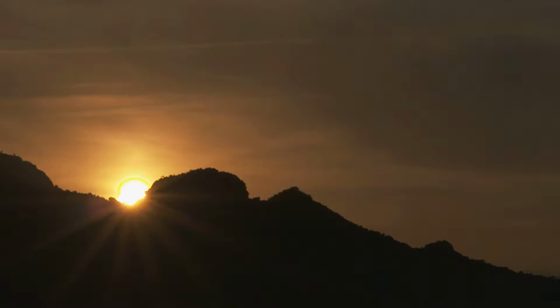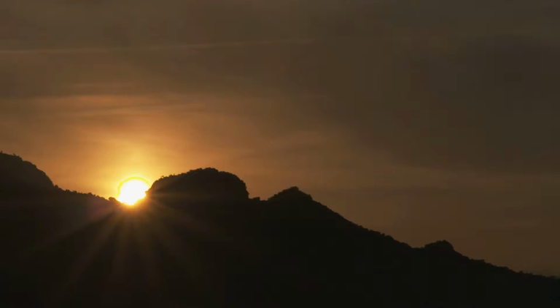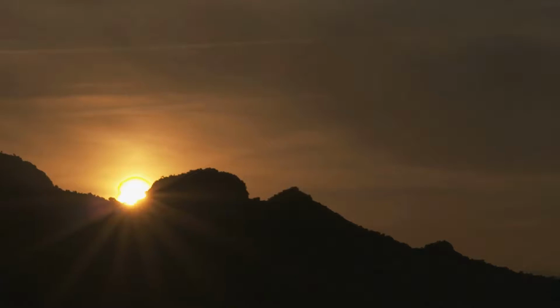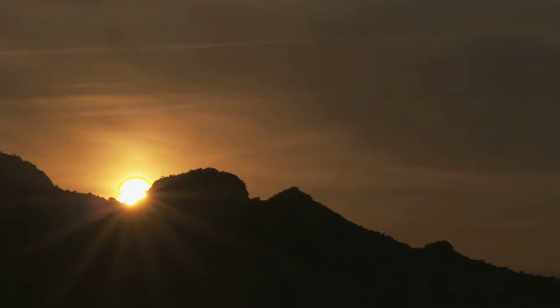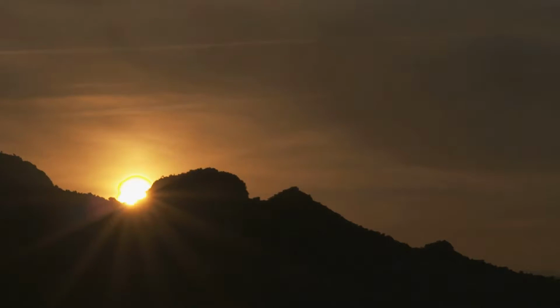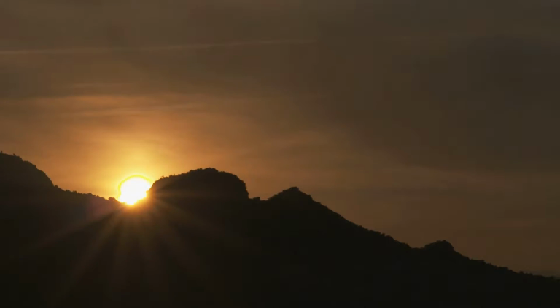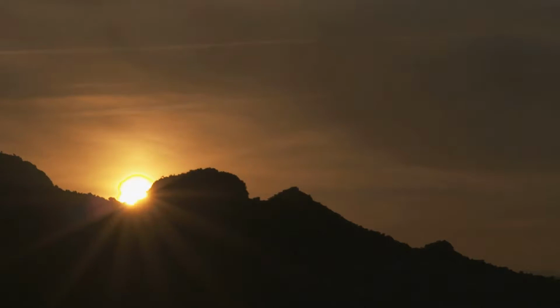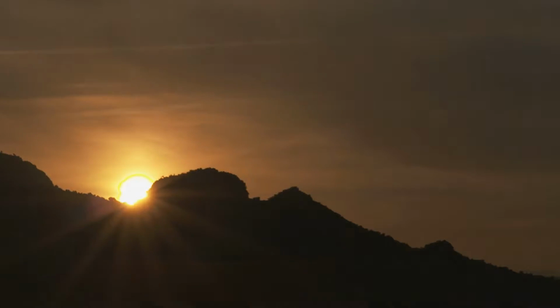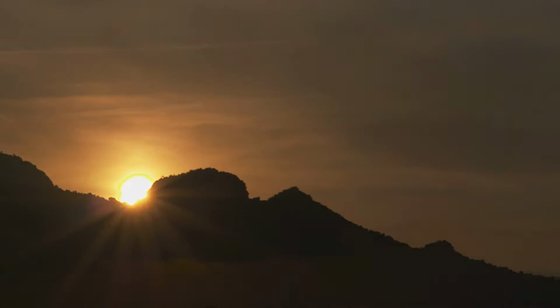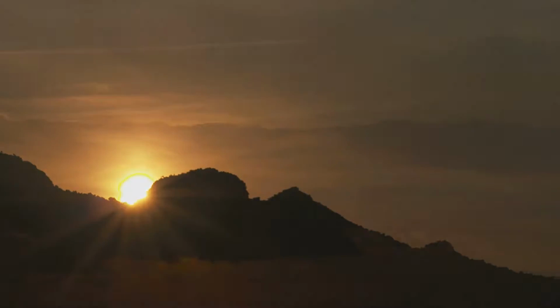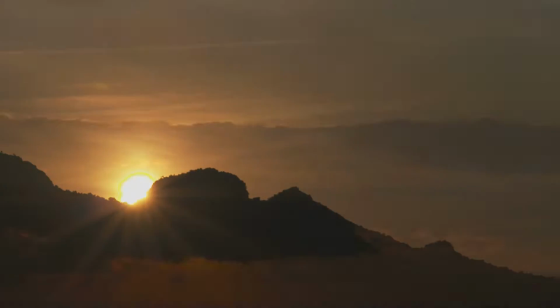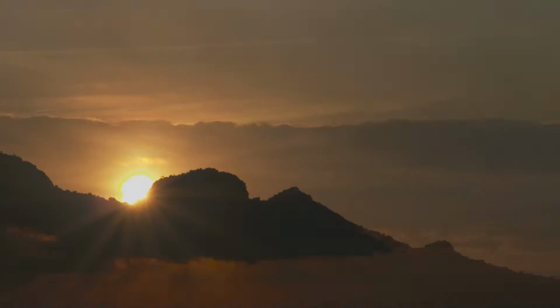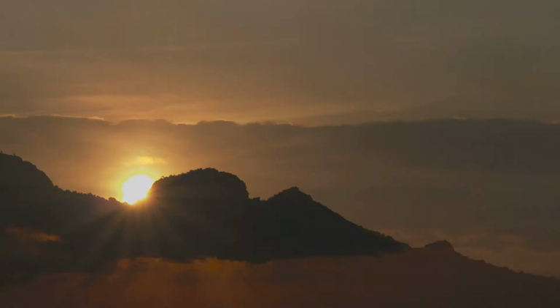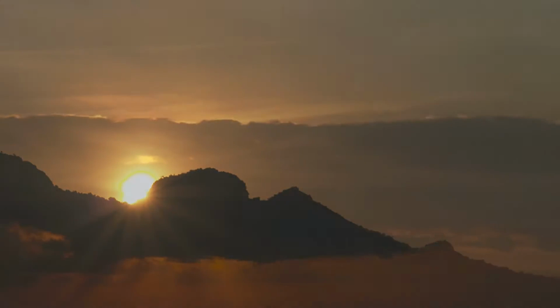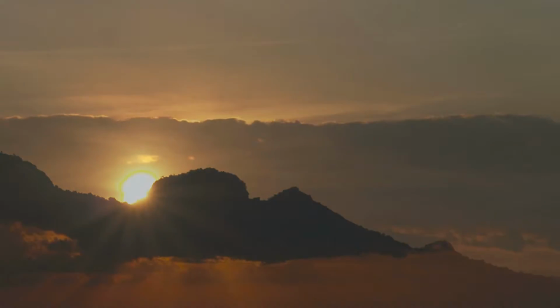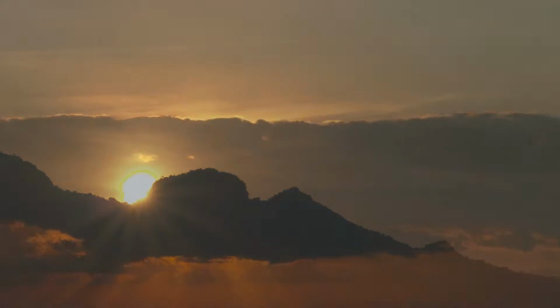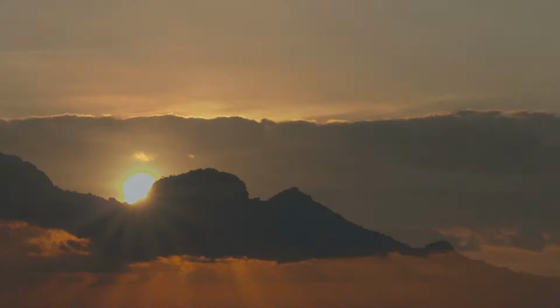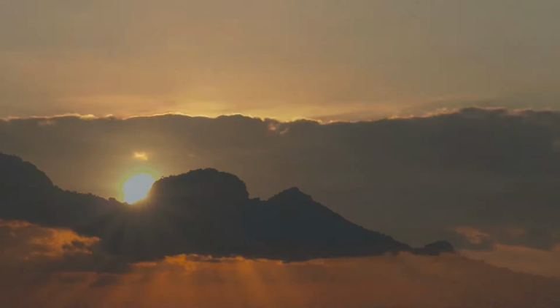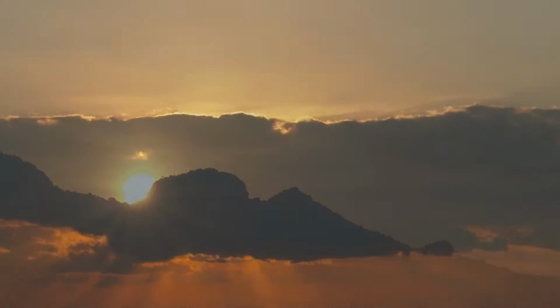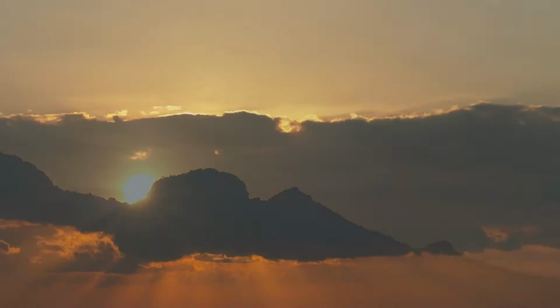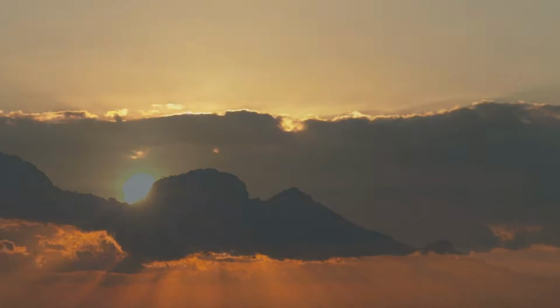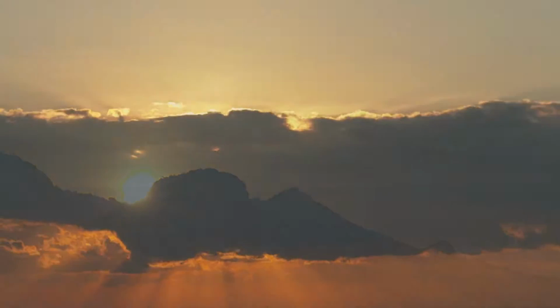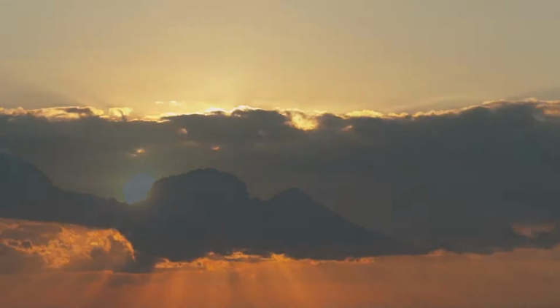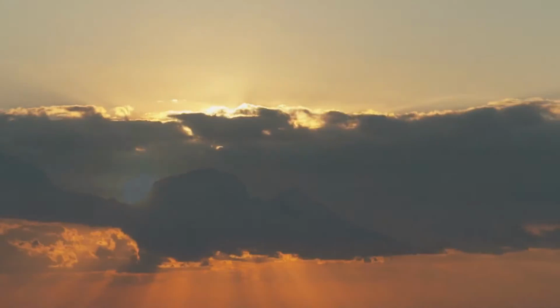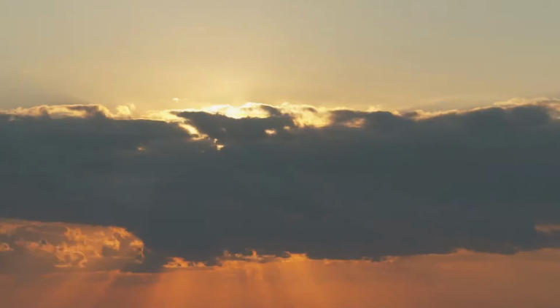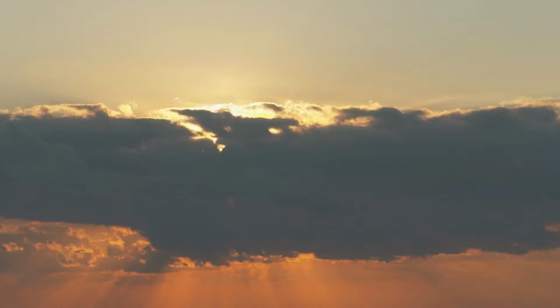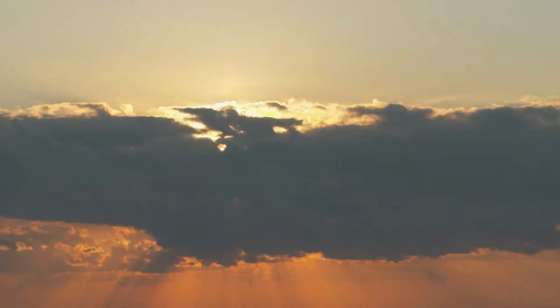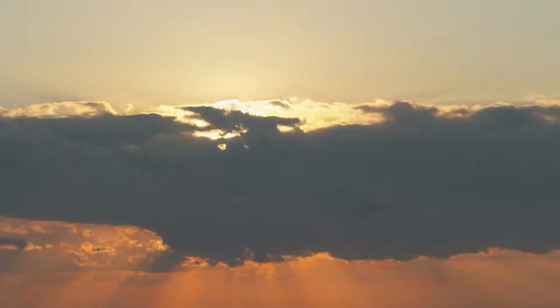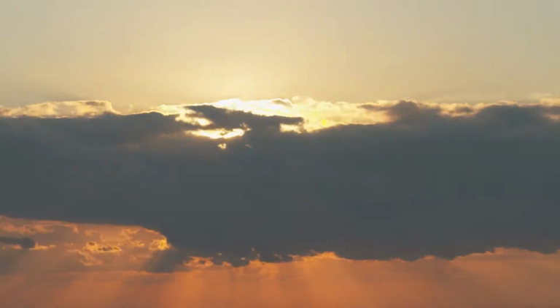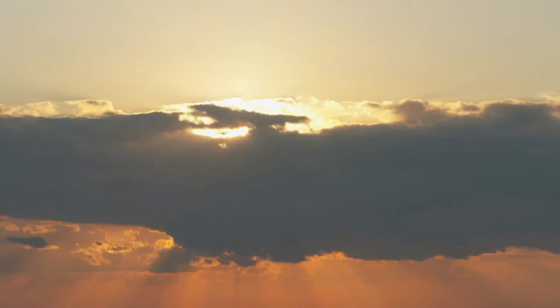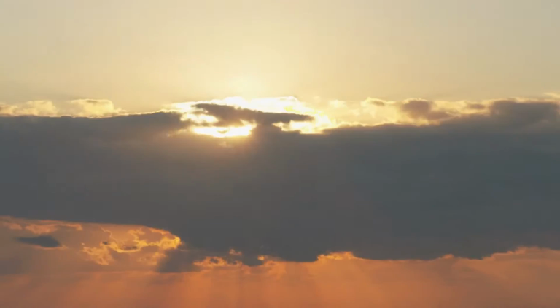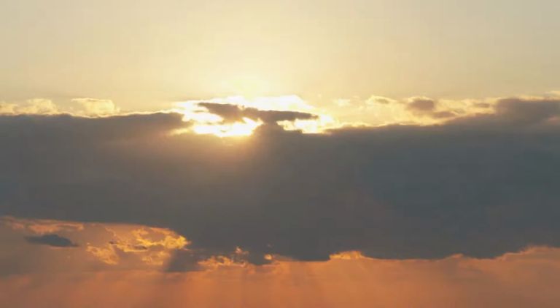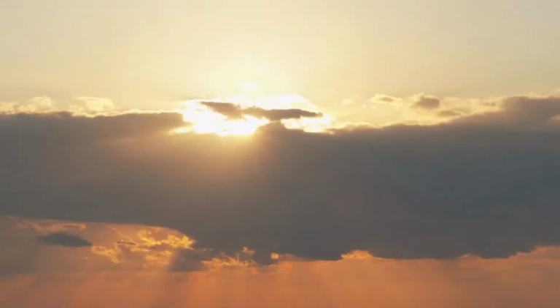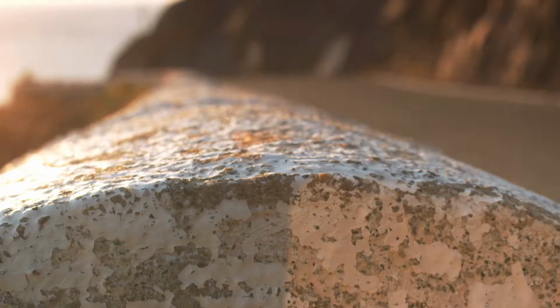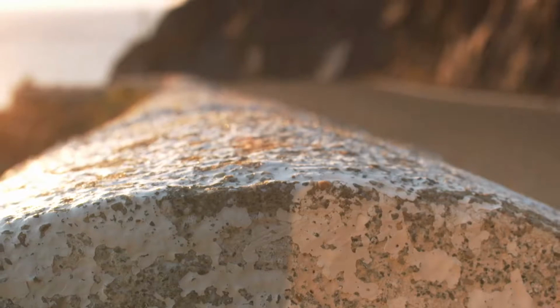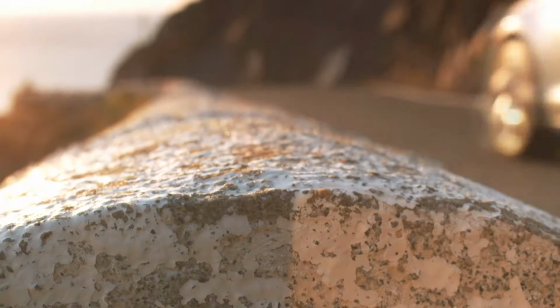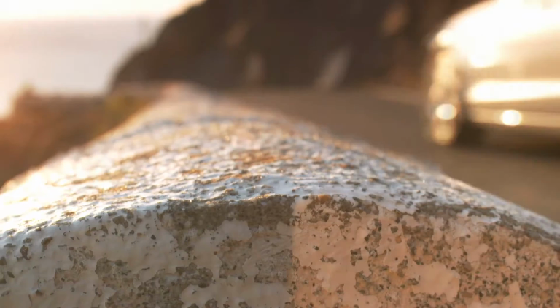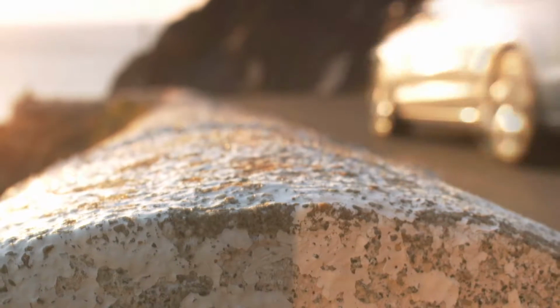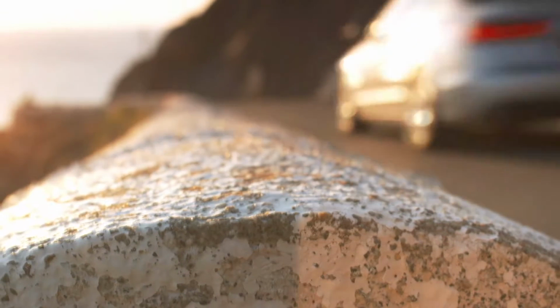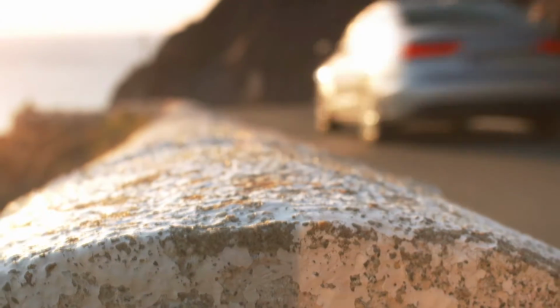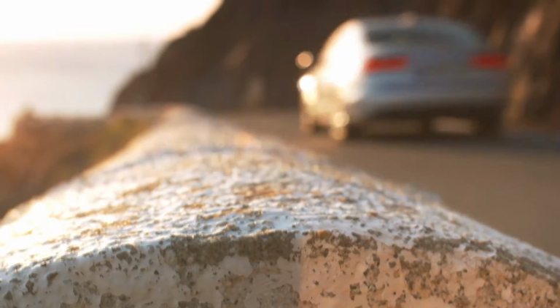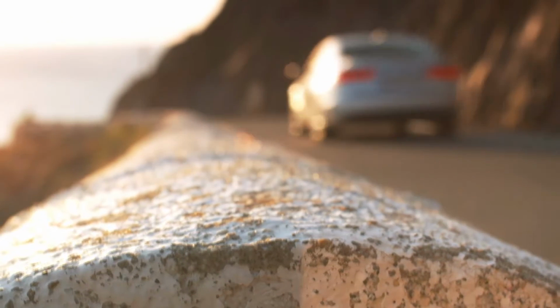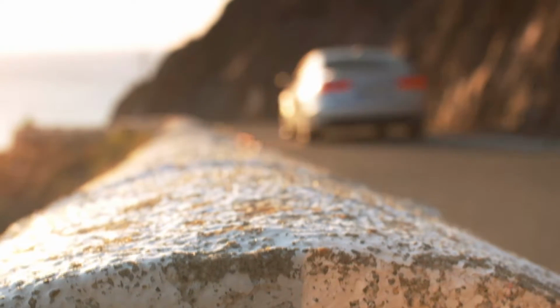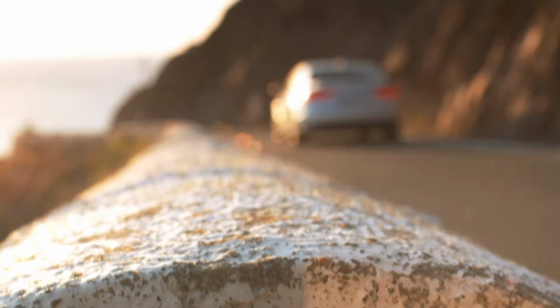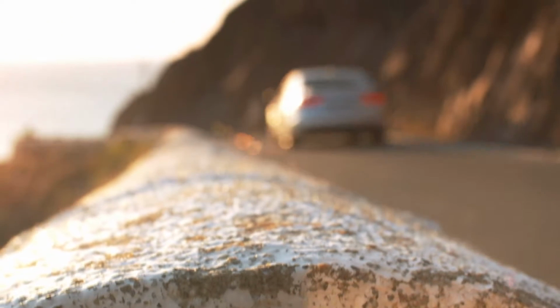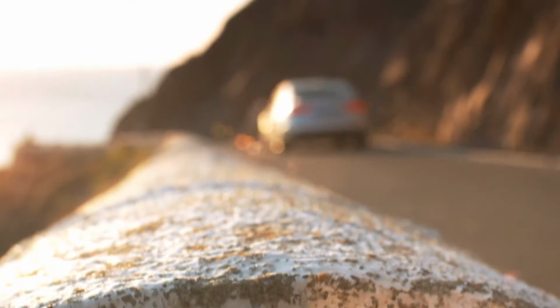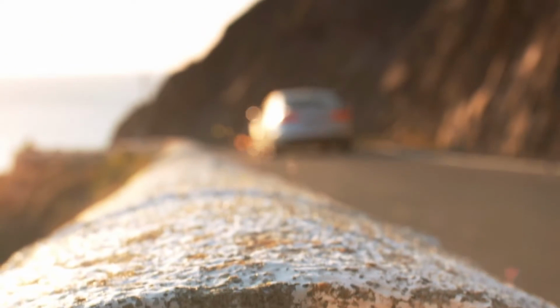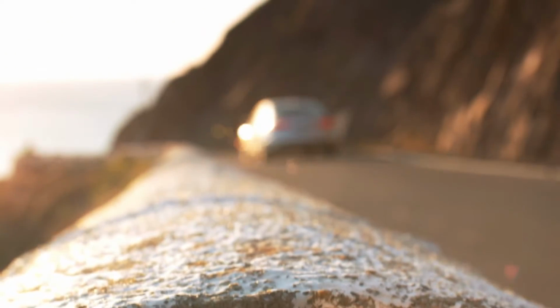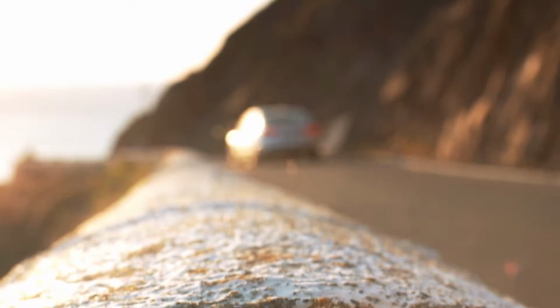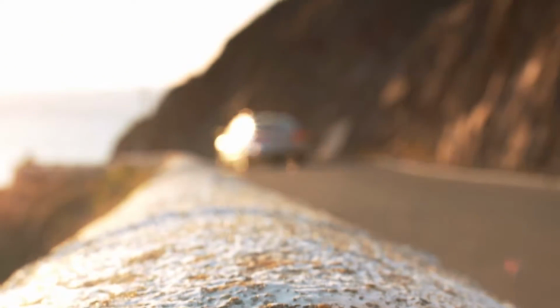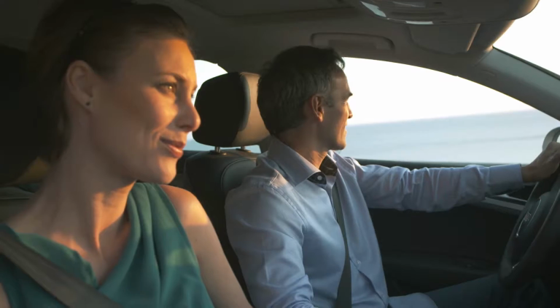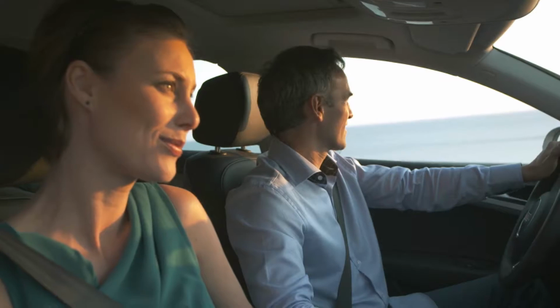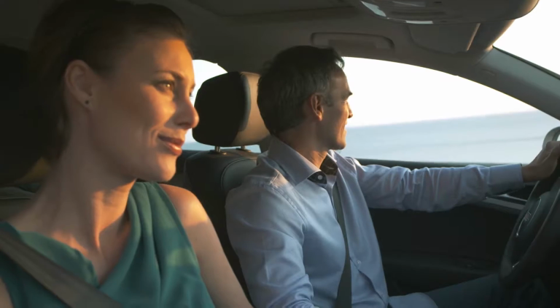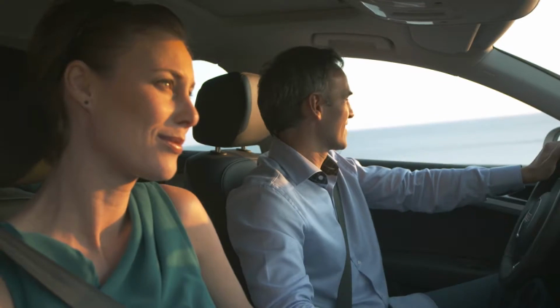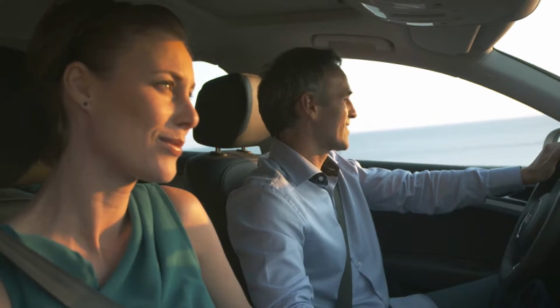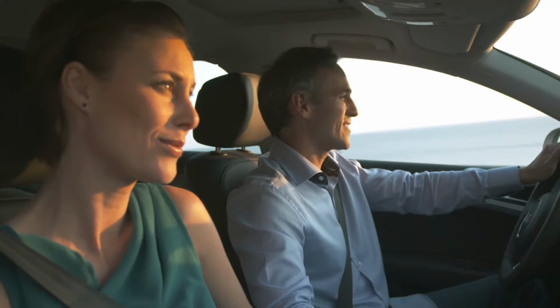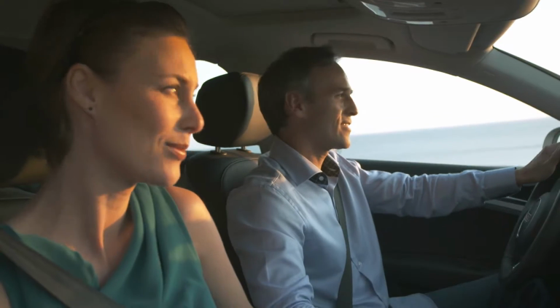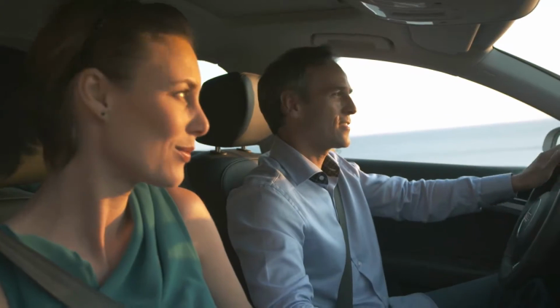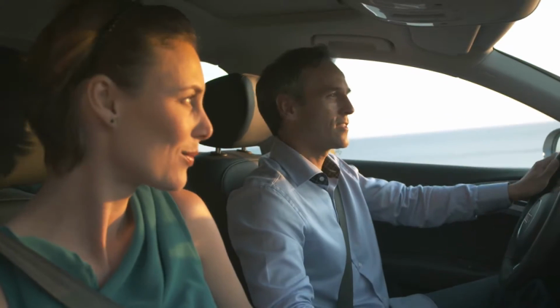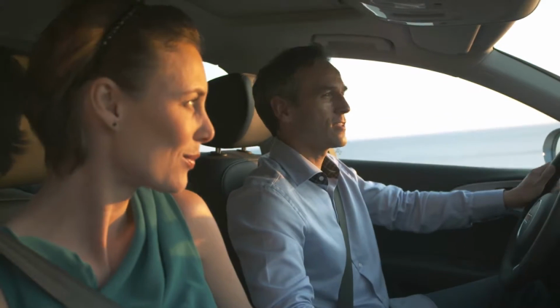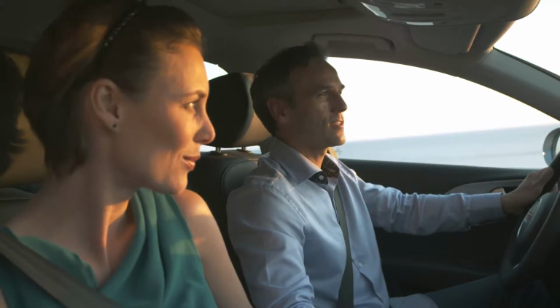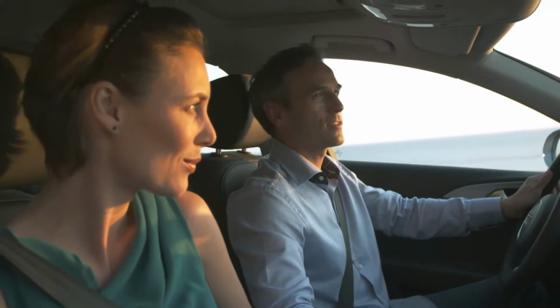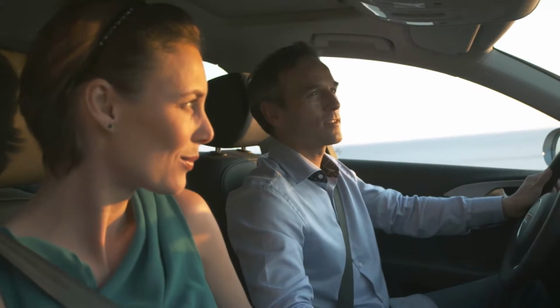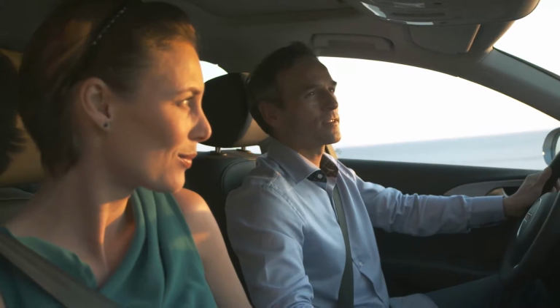Follow the road, follow your heart, on your journey with the all-new Bridgestone Turanza T-001.